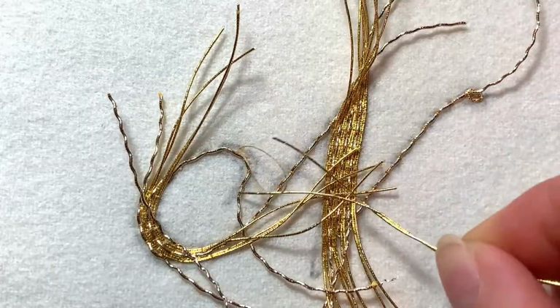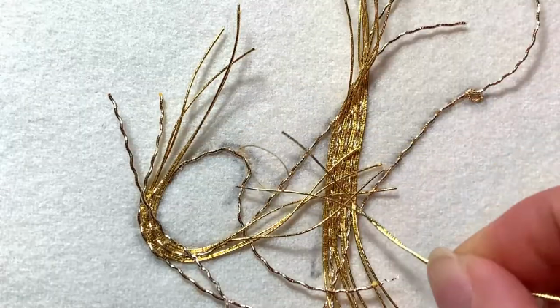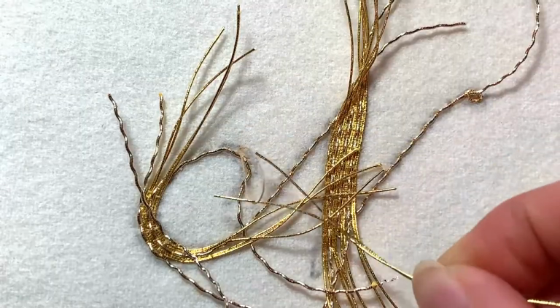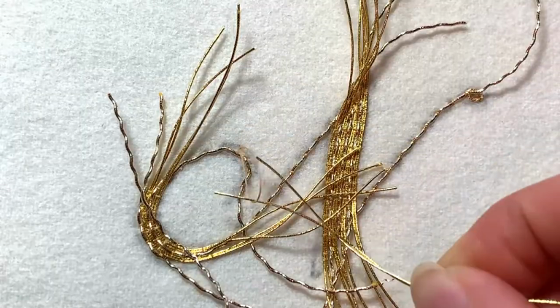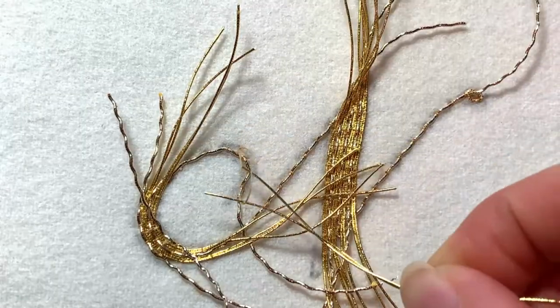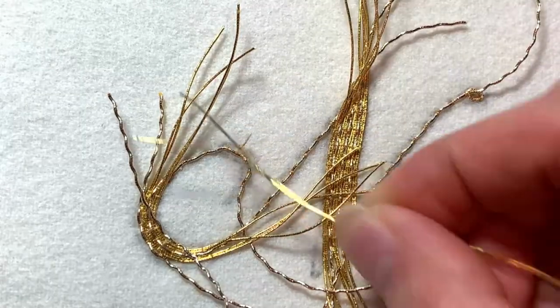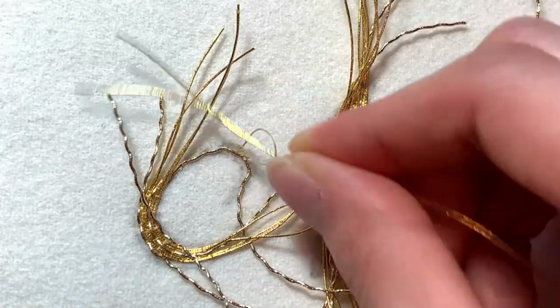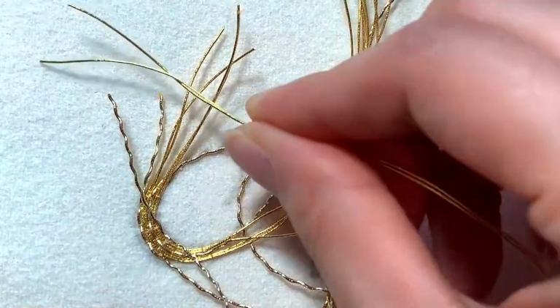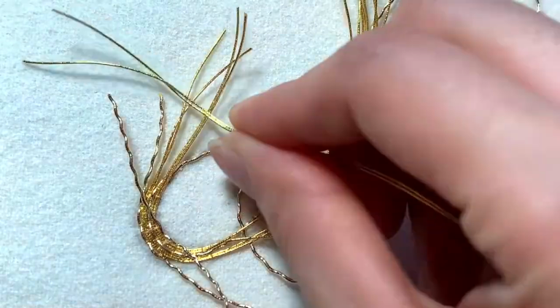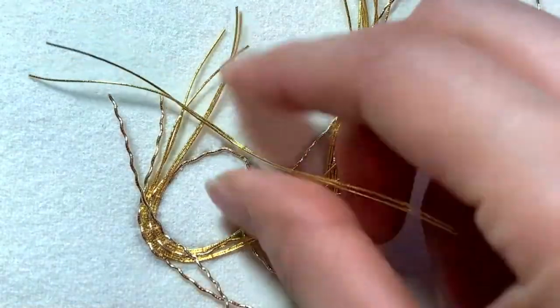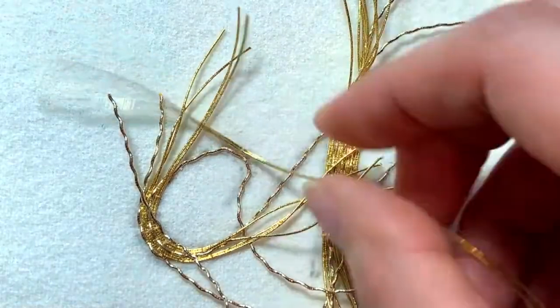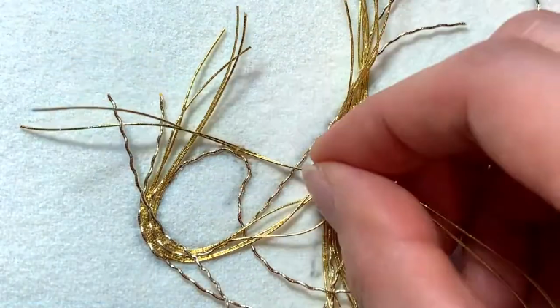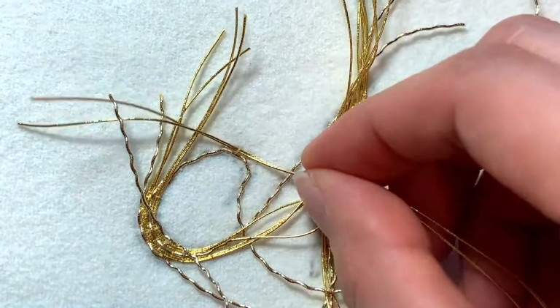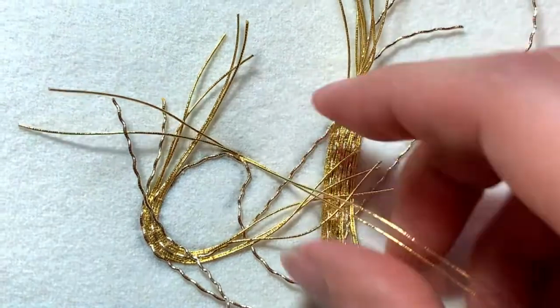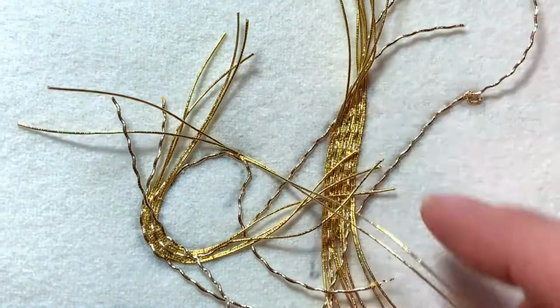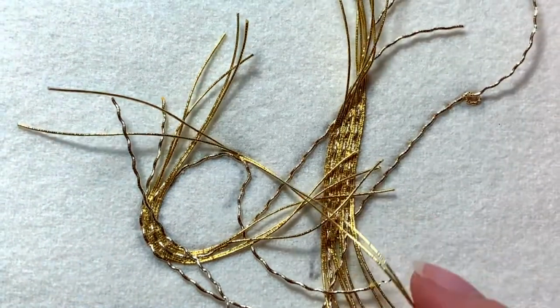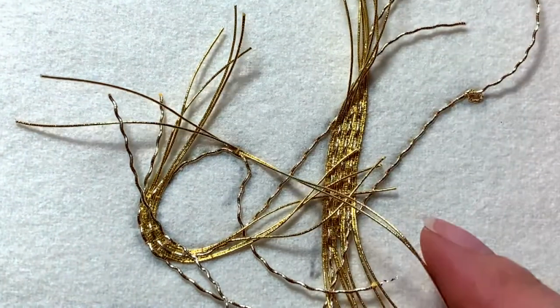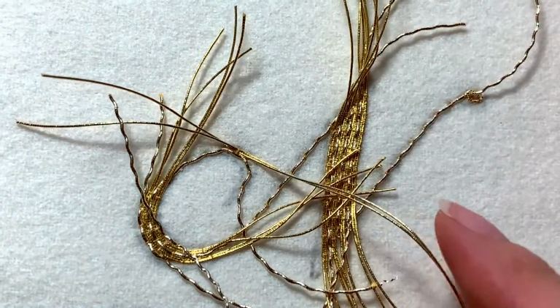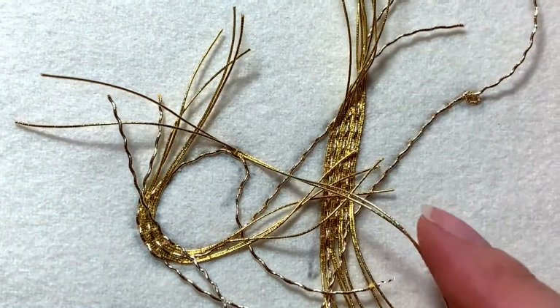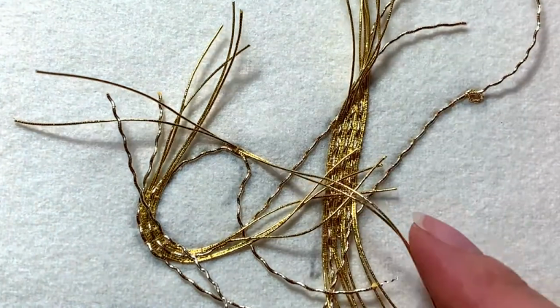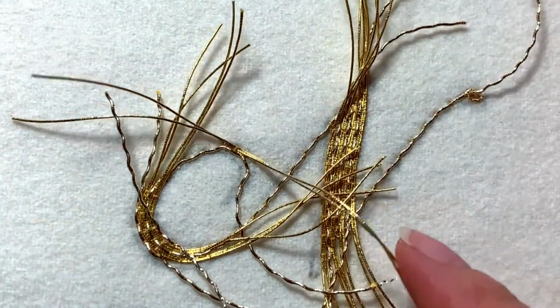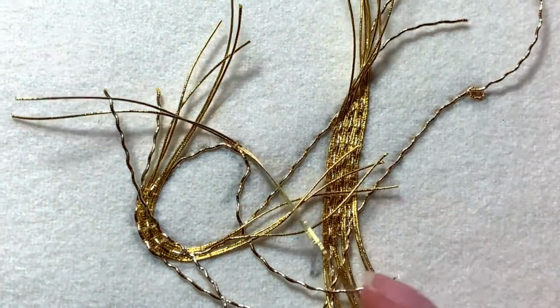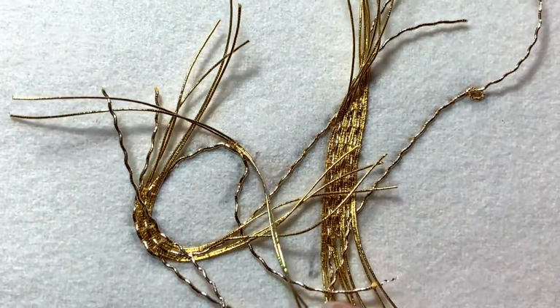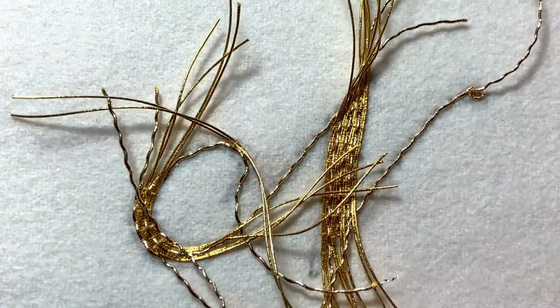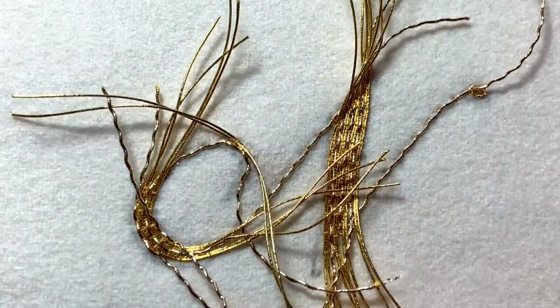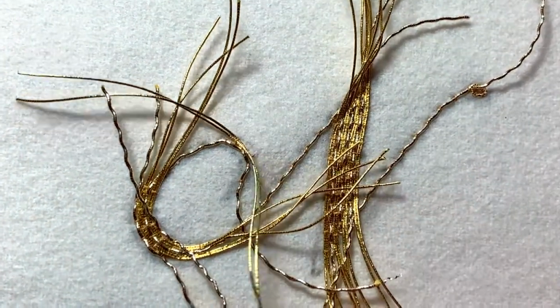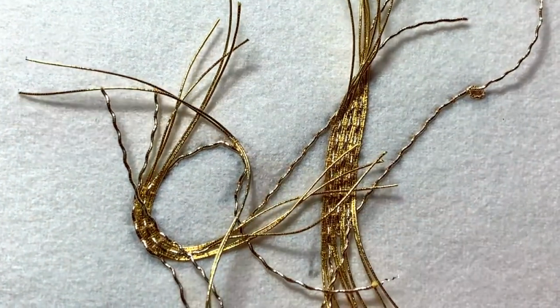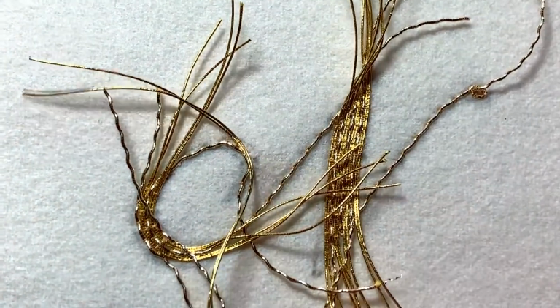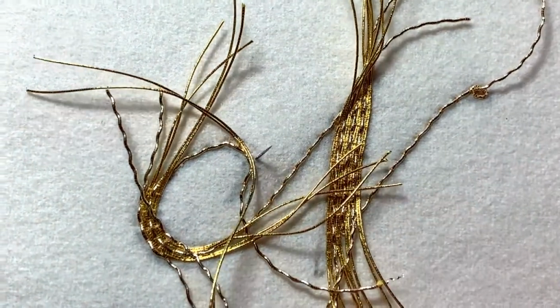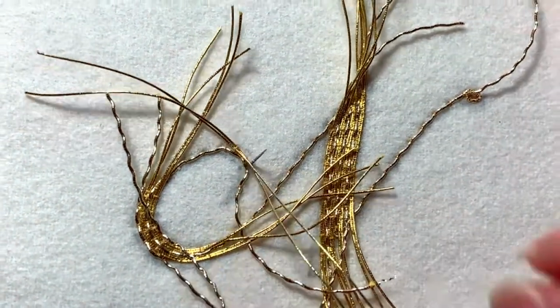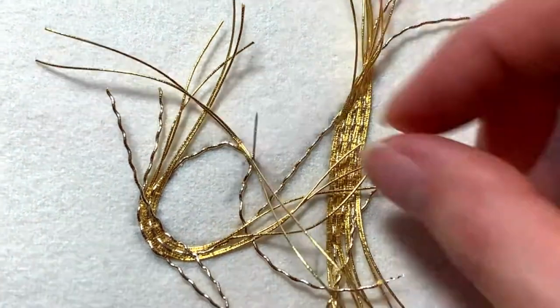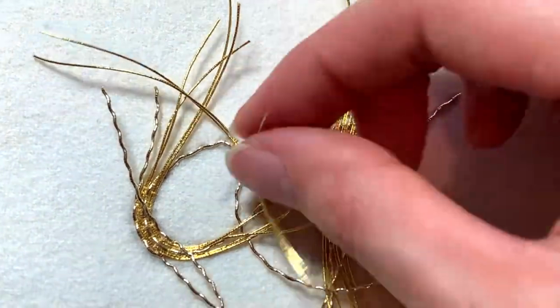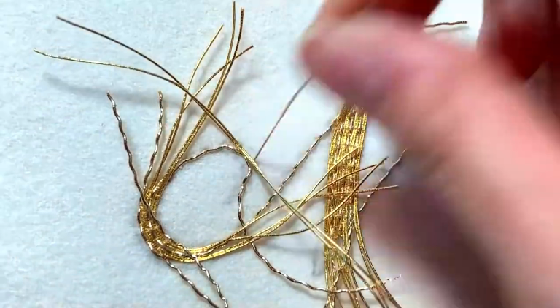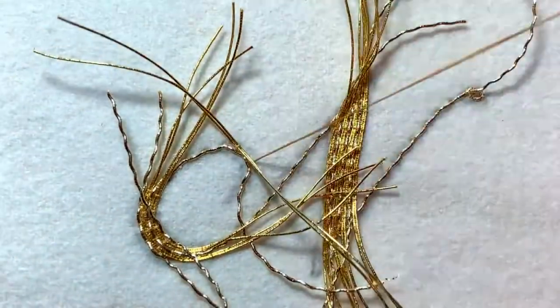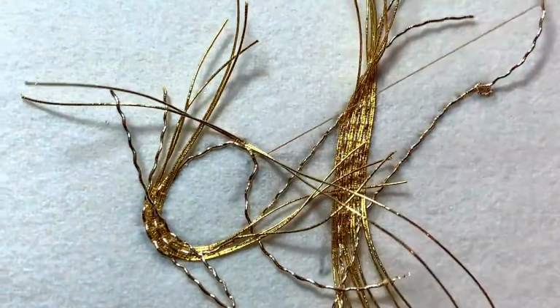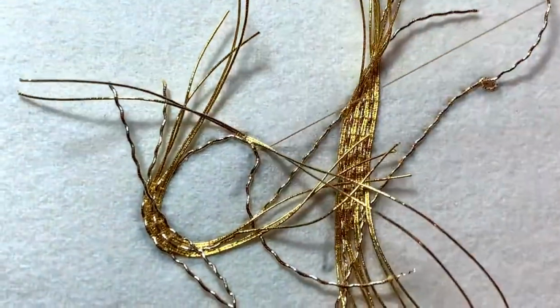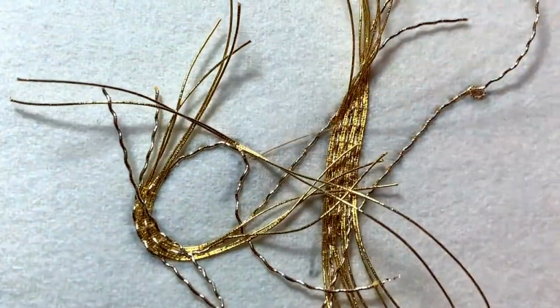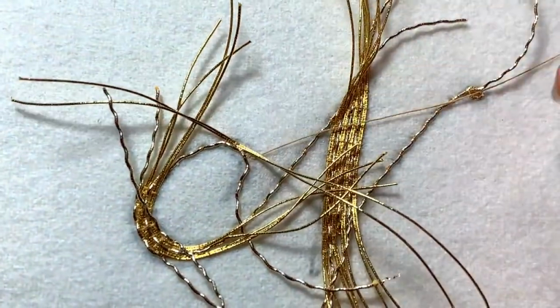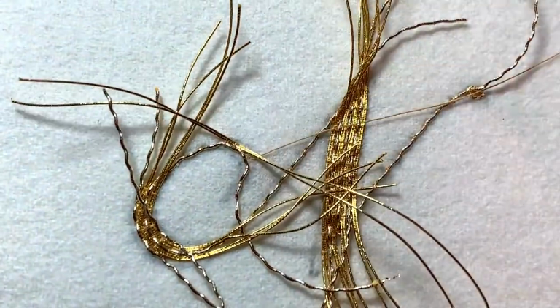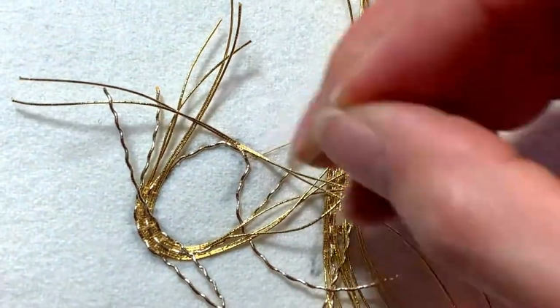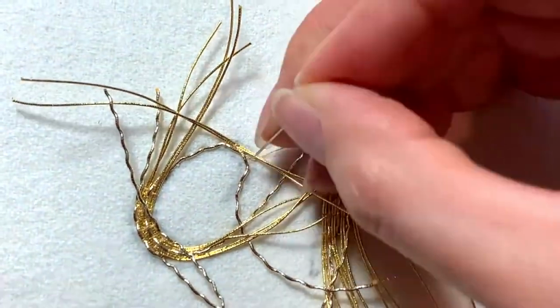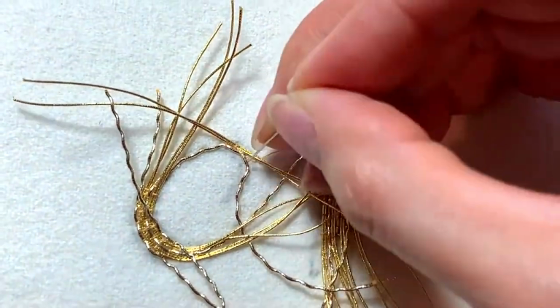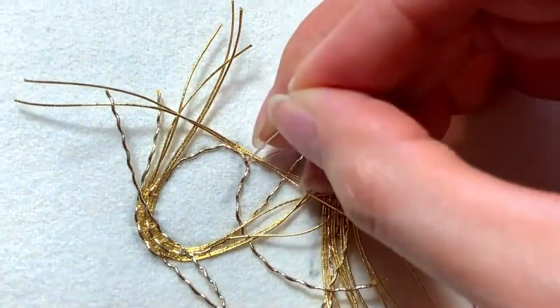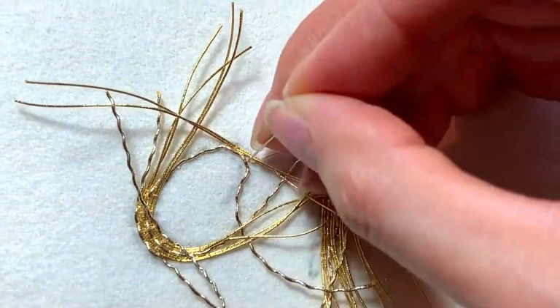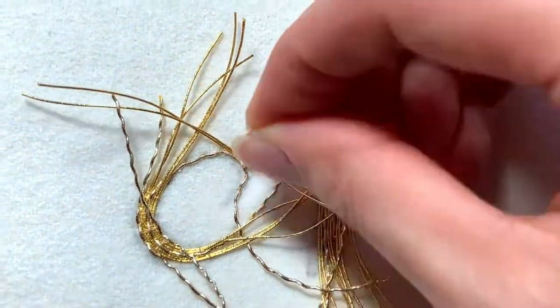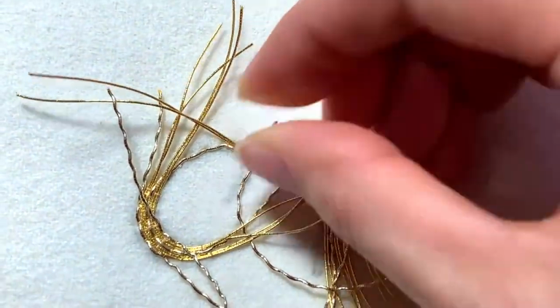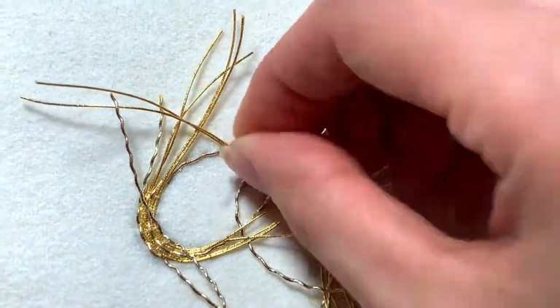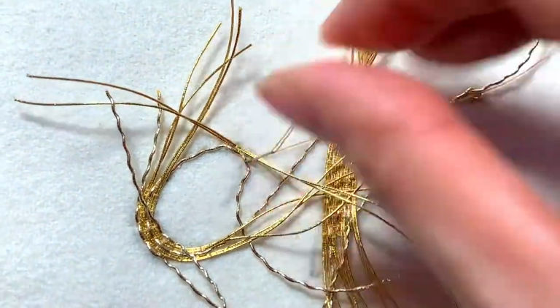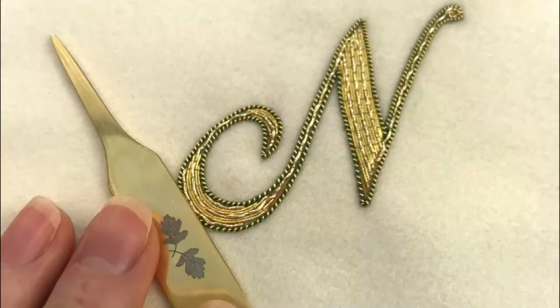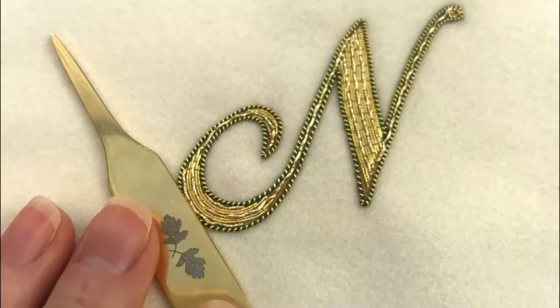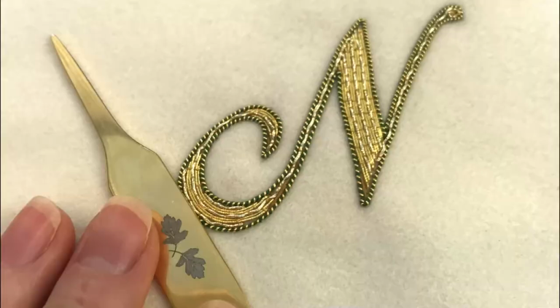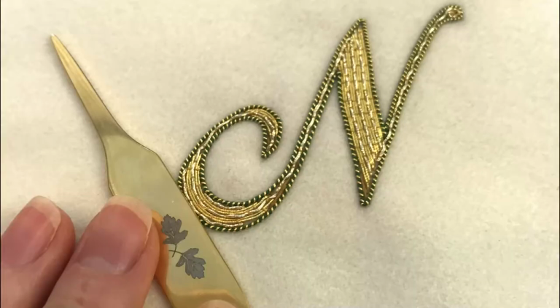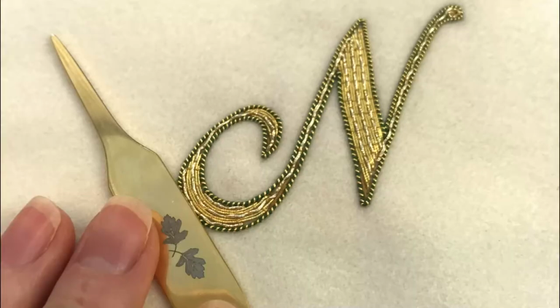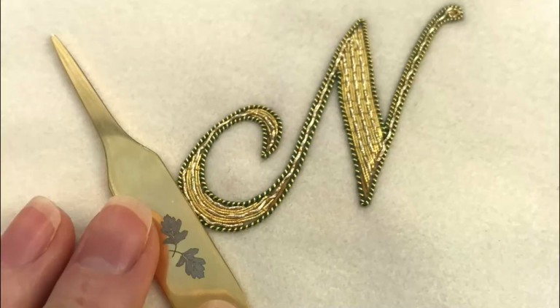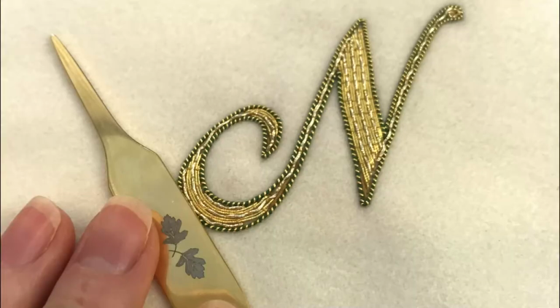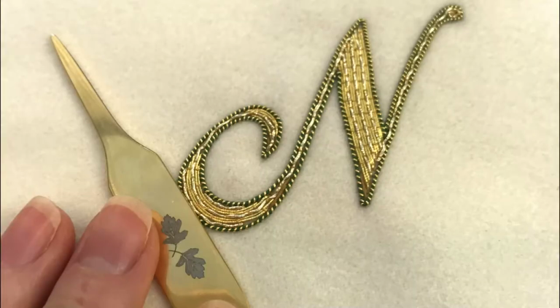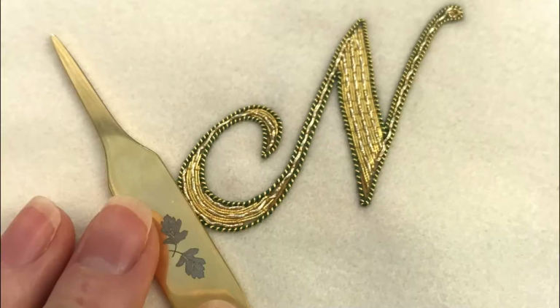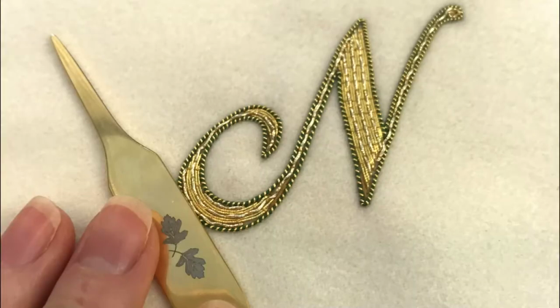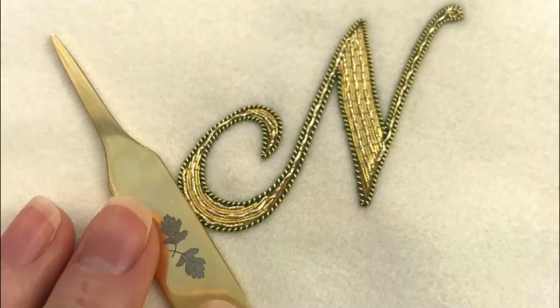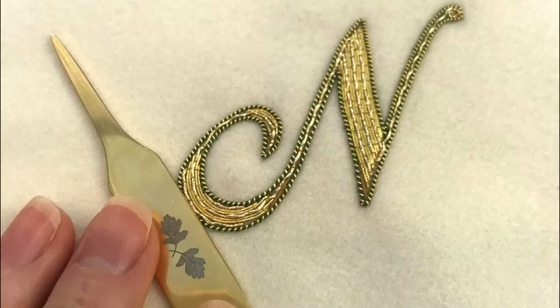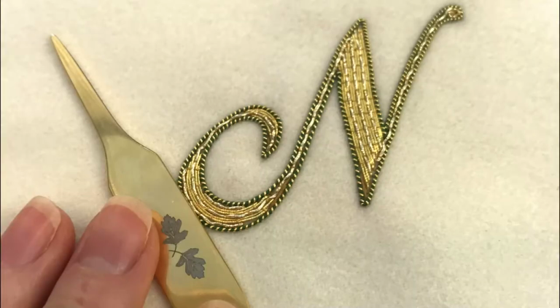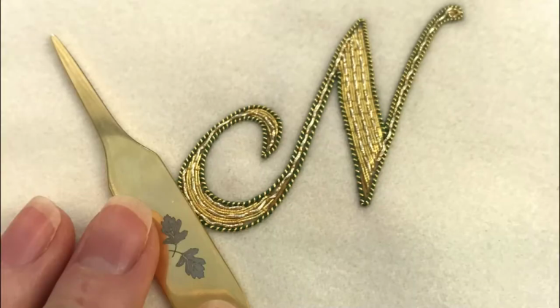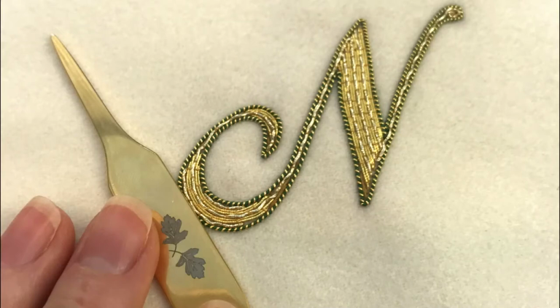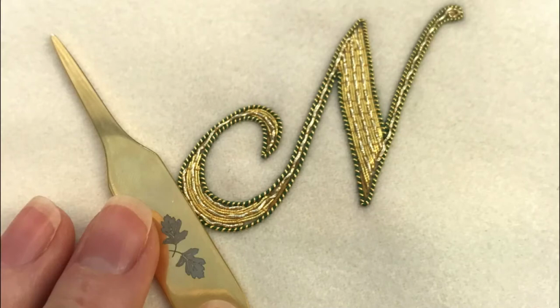Head over to the London Embroidery School website for all the details and to start creating your own sophisticated Goldwork letter piece.